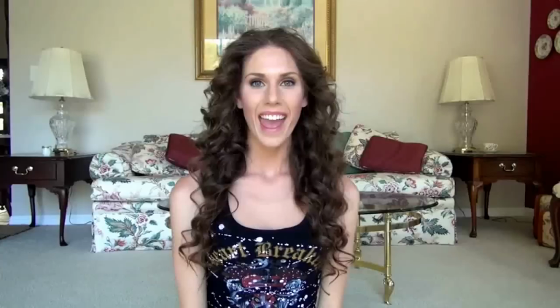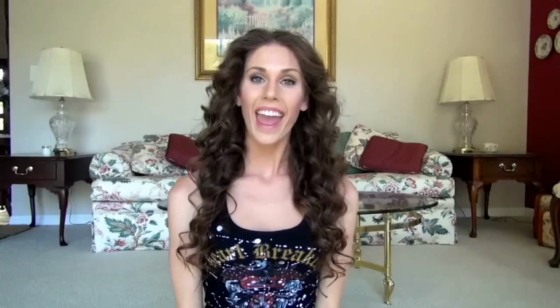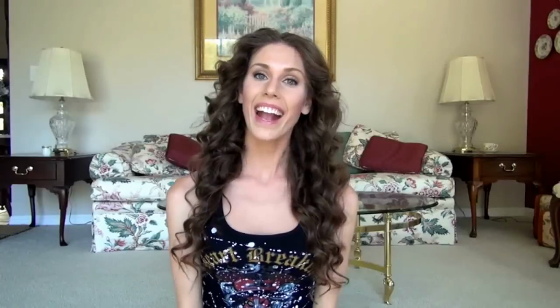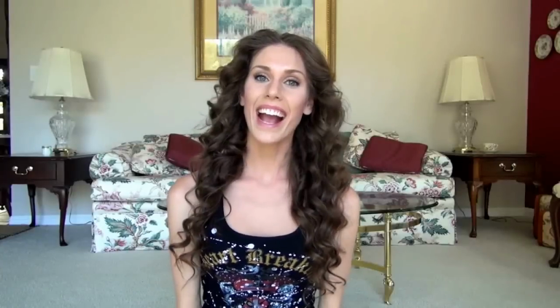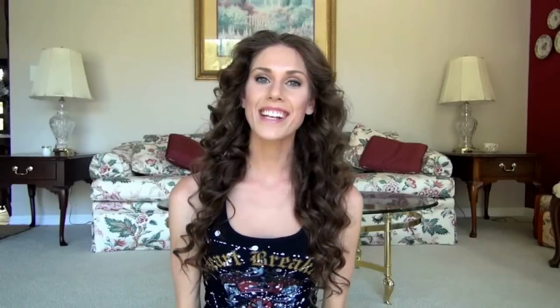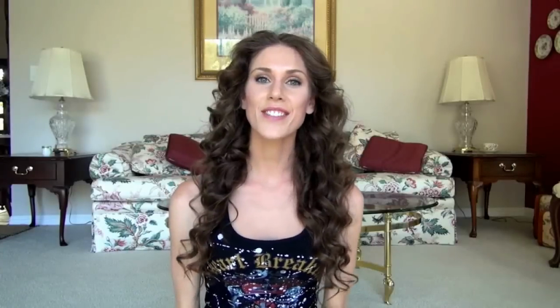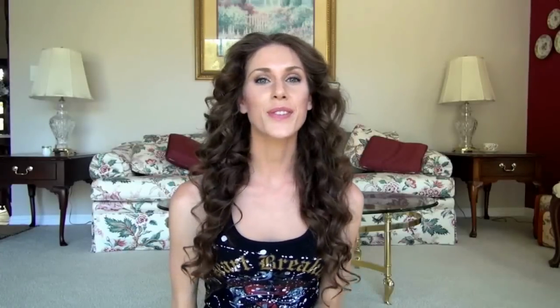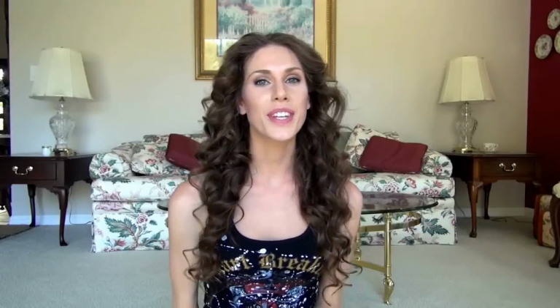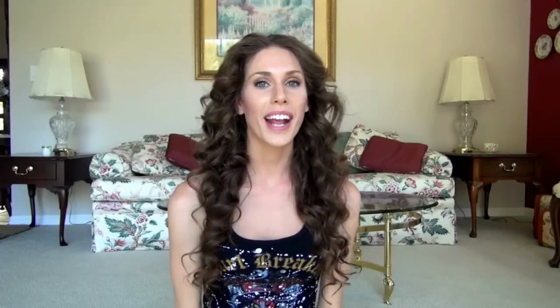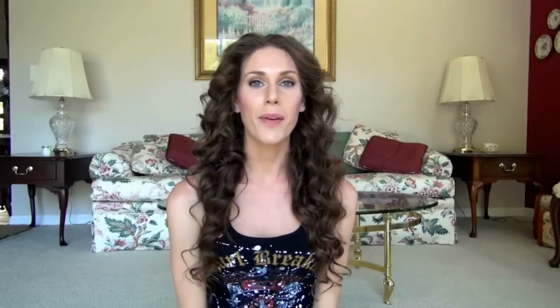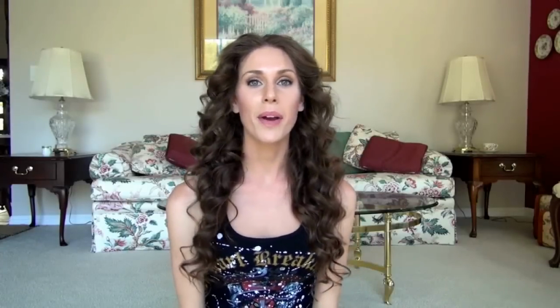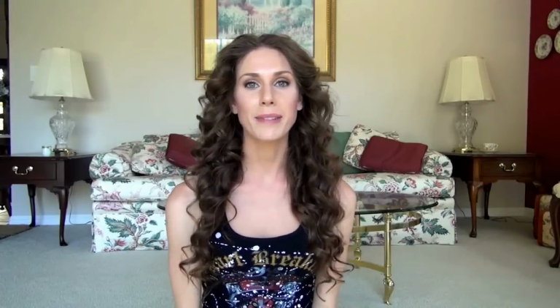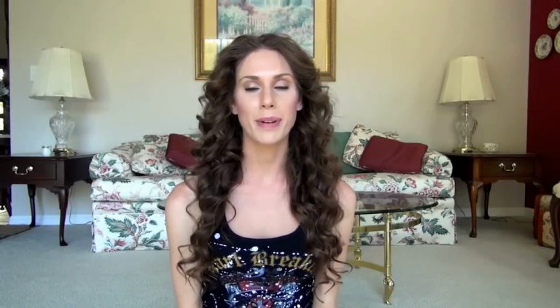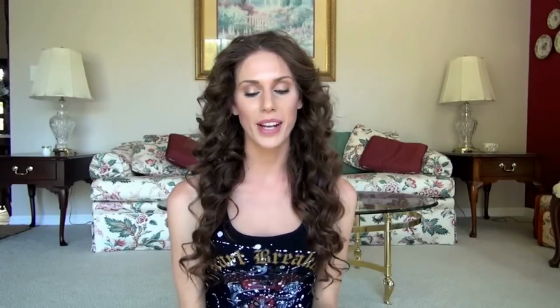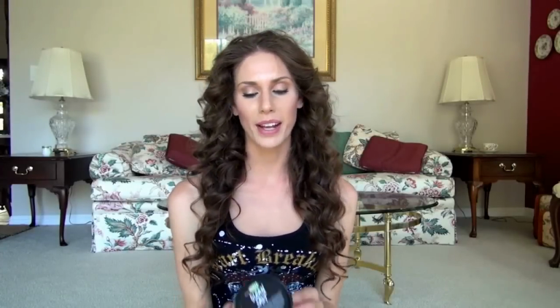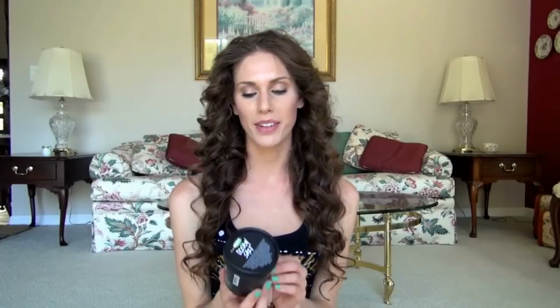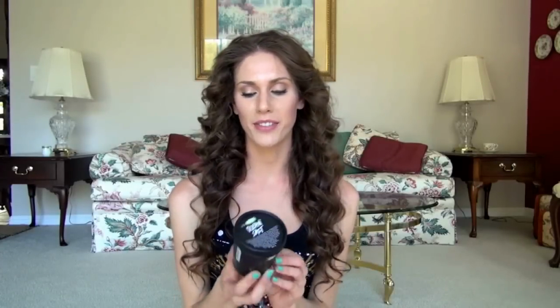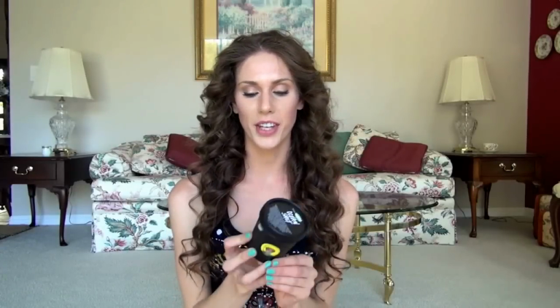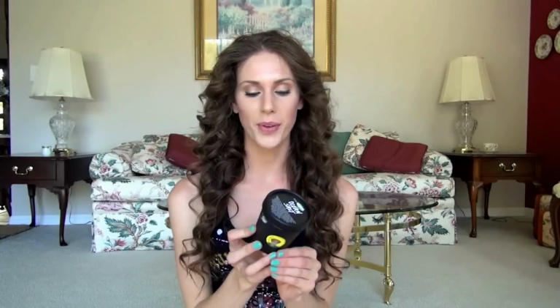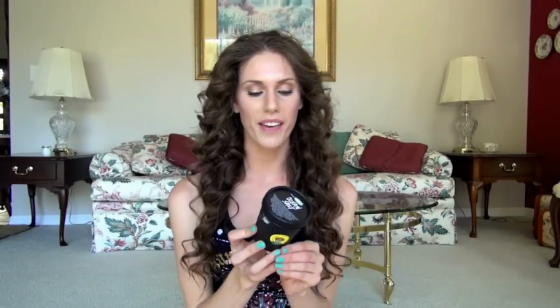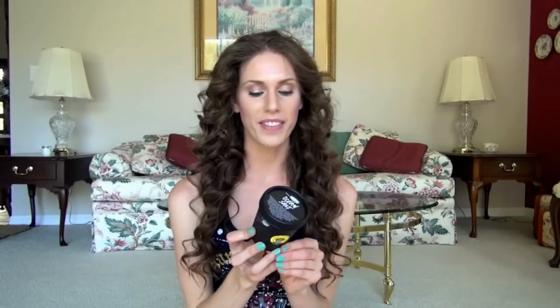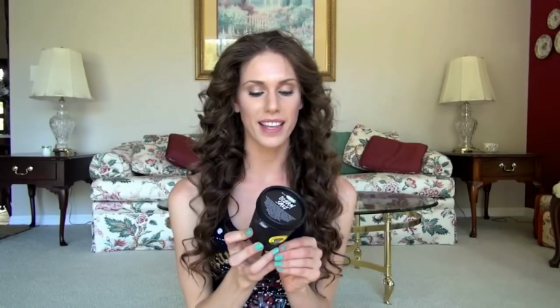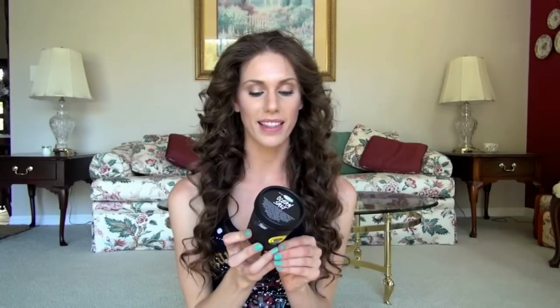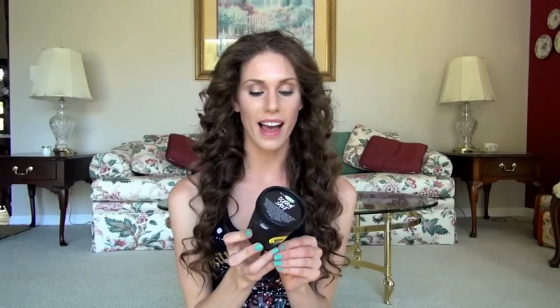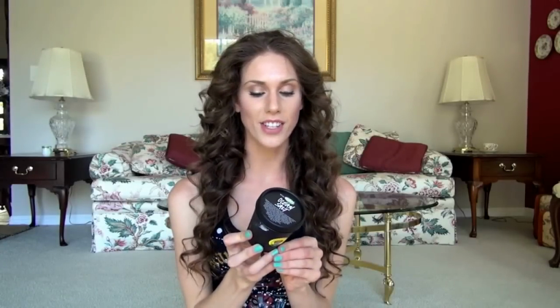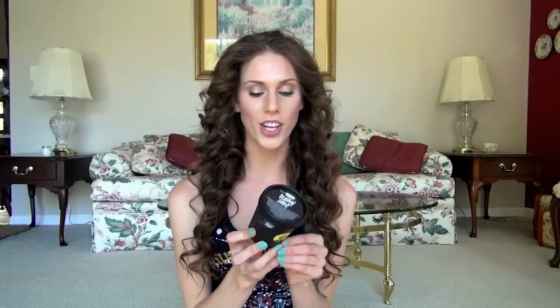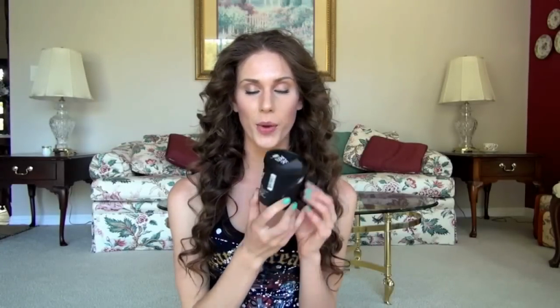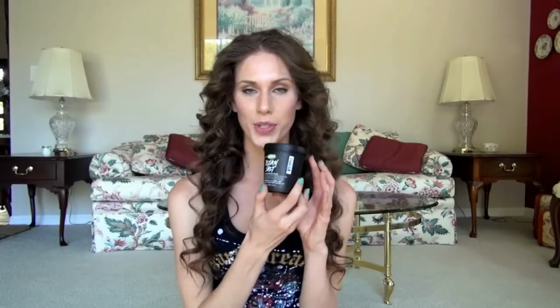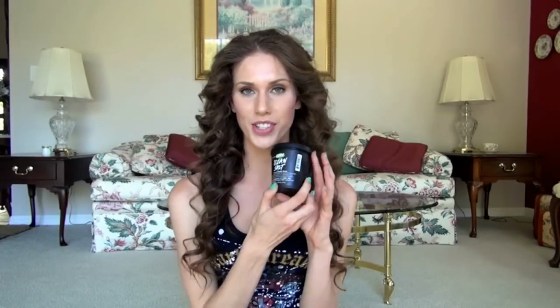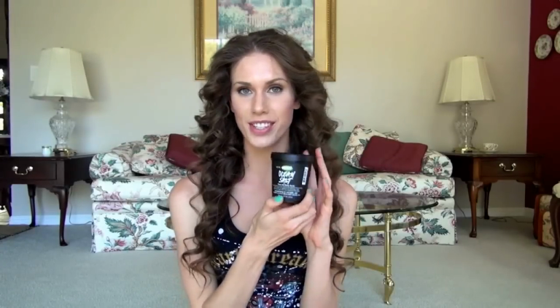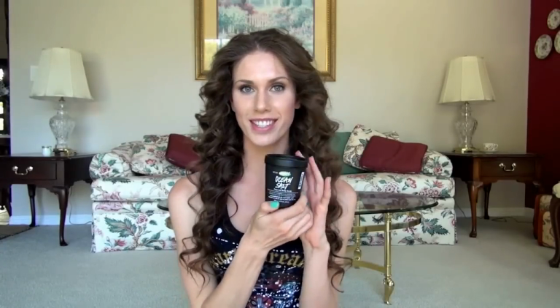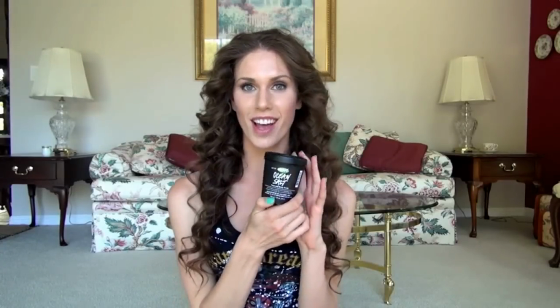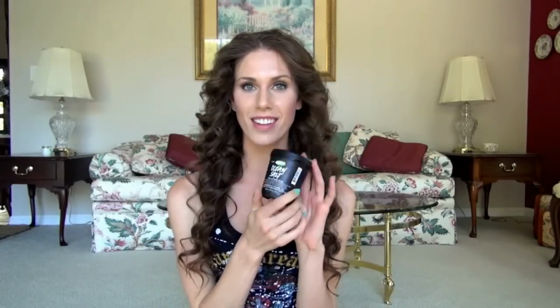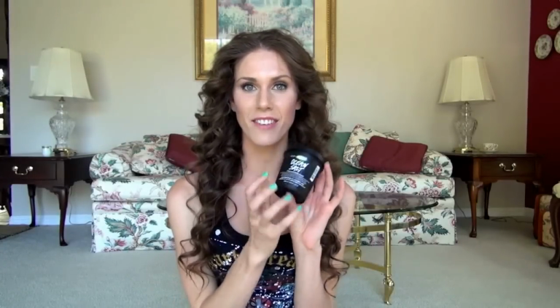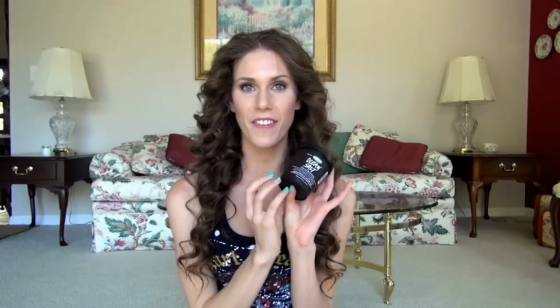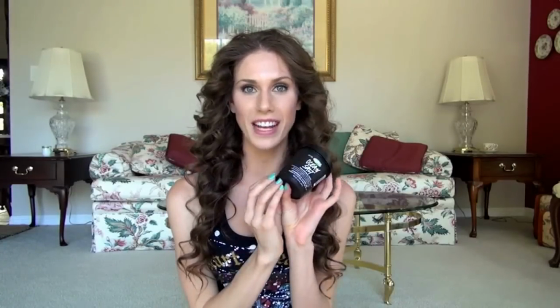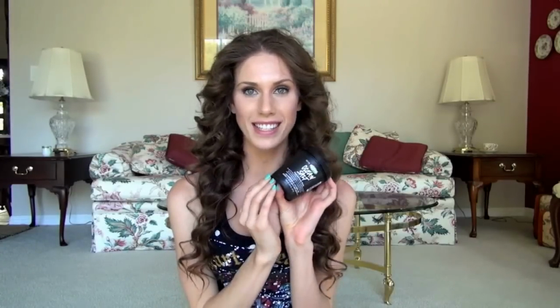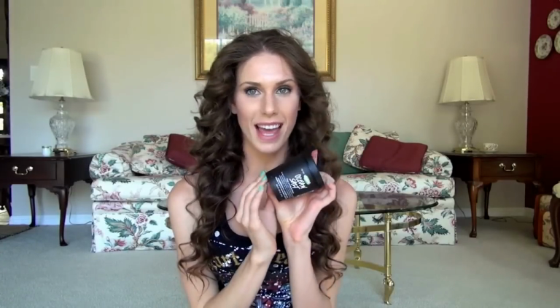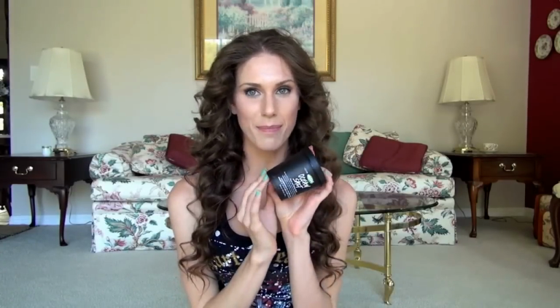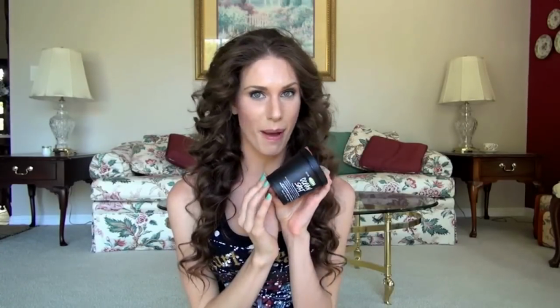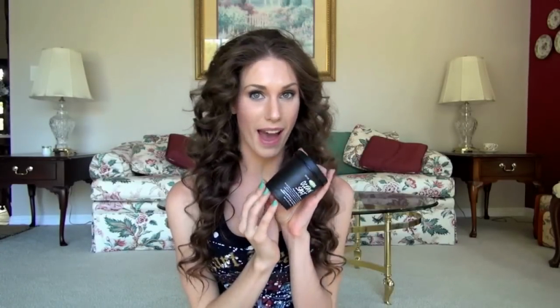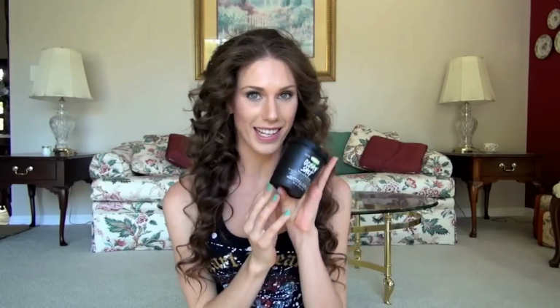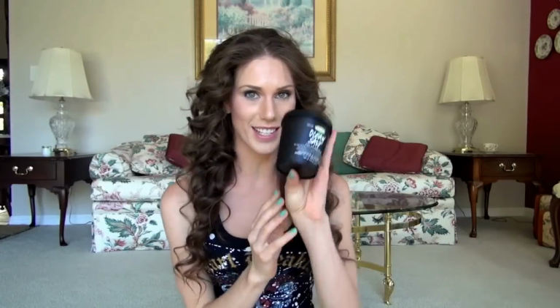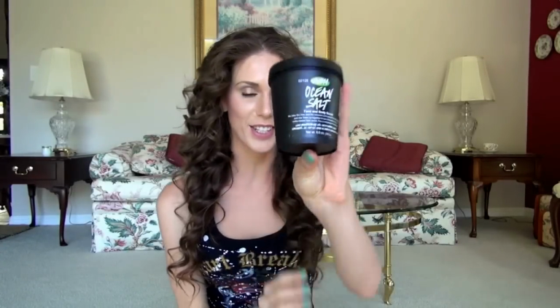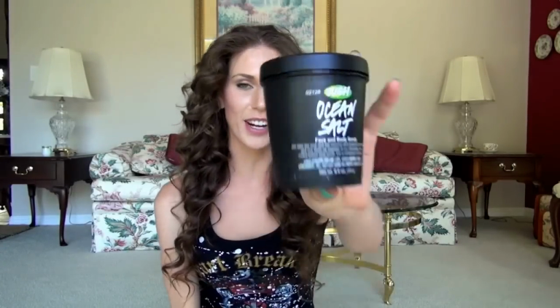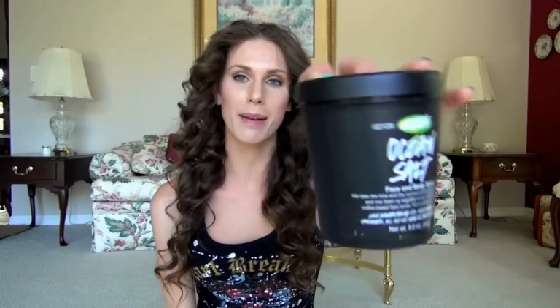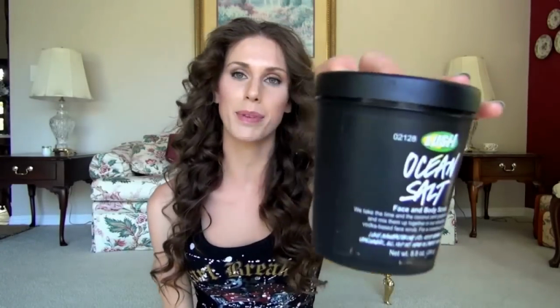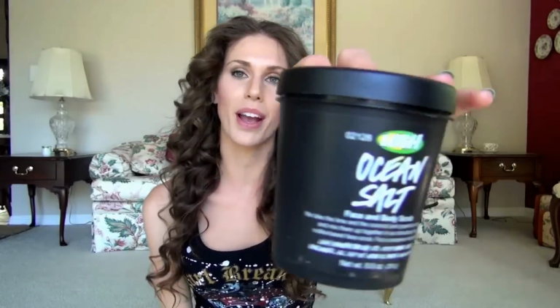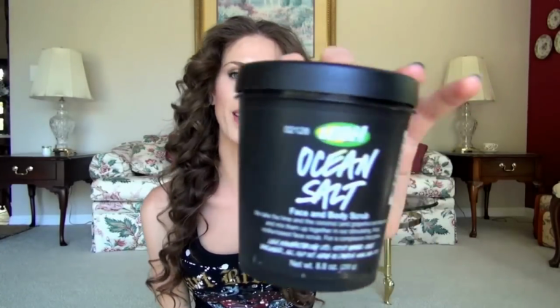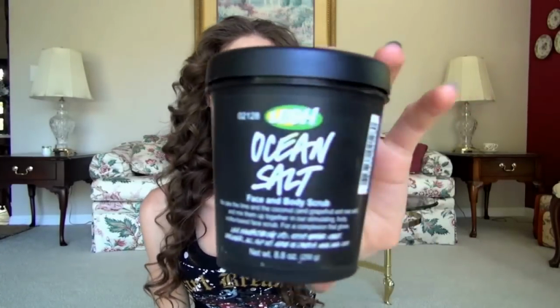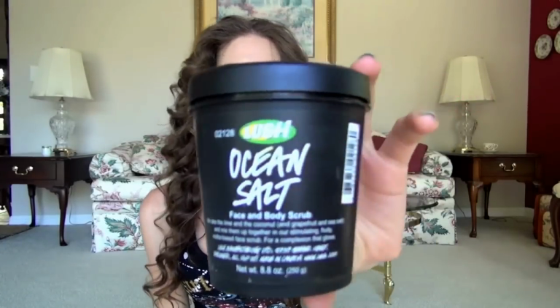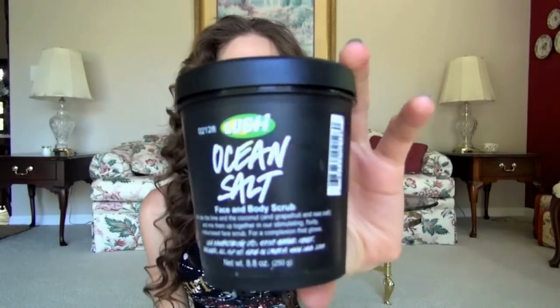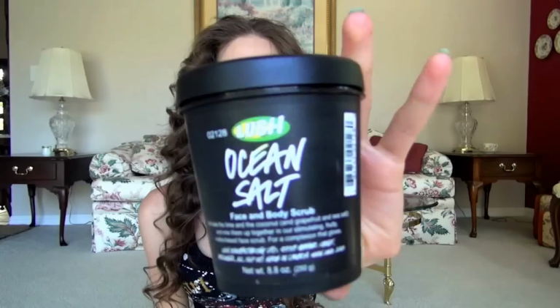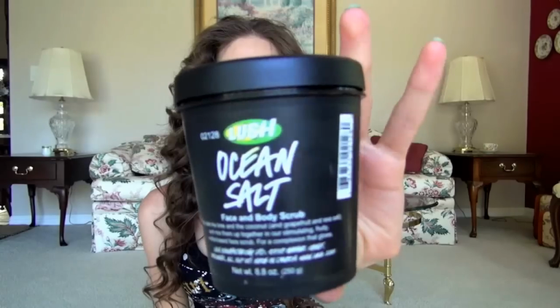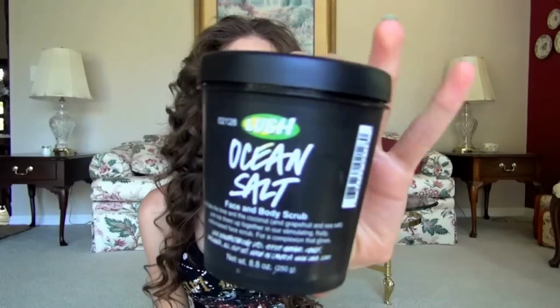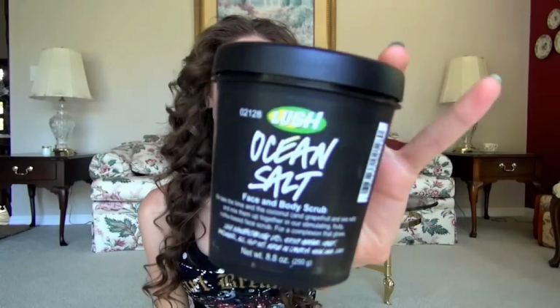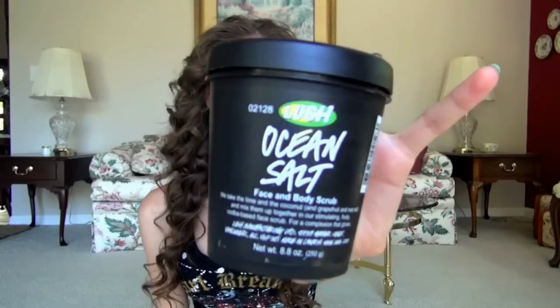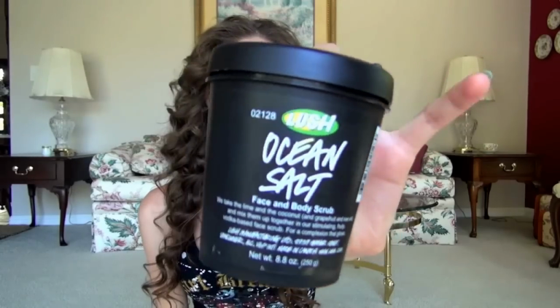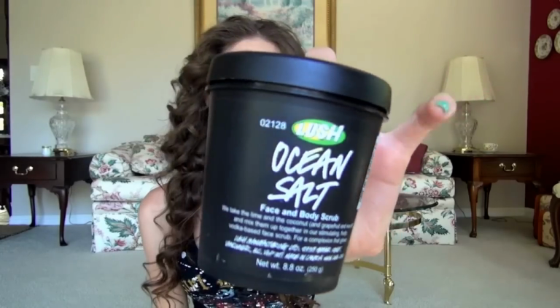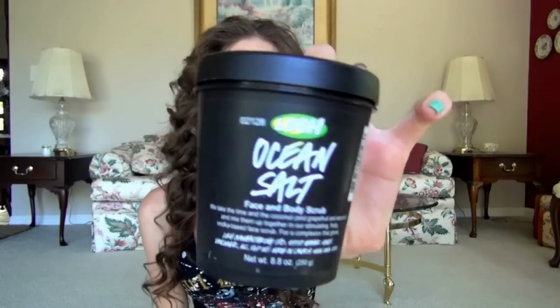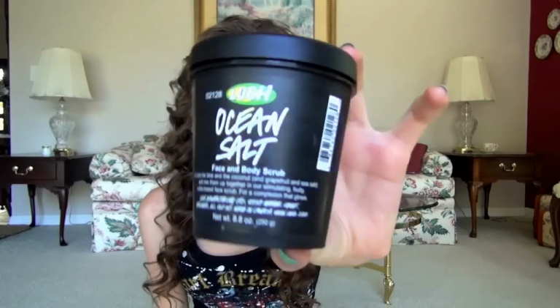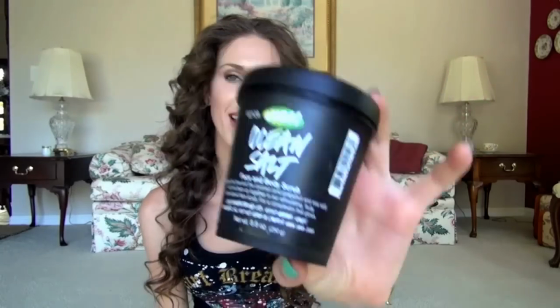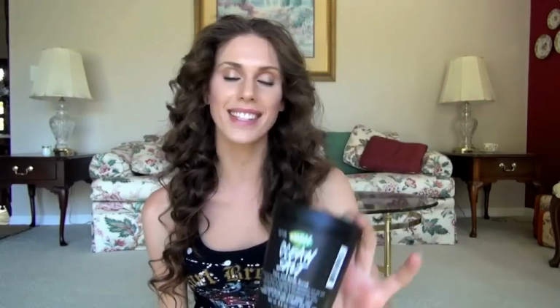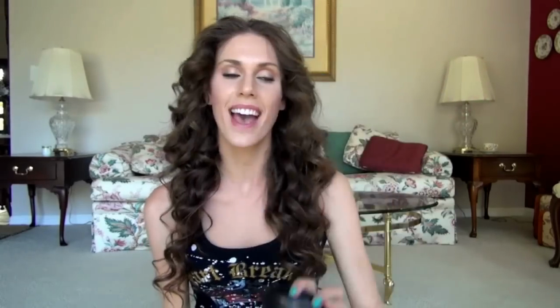Hey guys, so today I wanted to bring you a review of the Lush Ocean Salt Face and Body Scrub. You guys know how much I adore this.